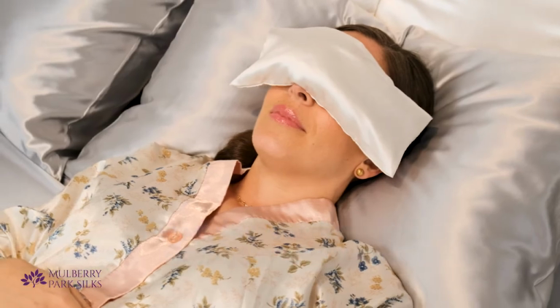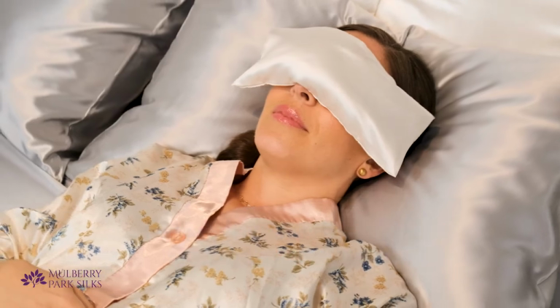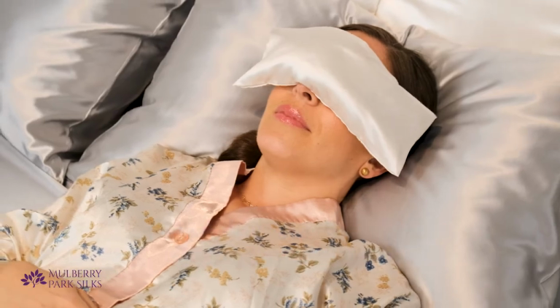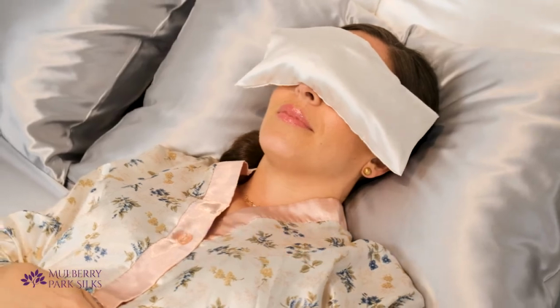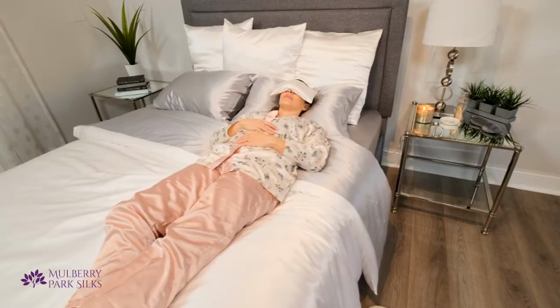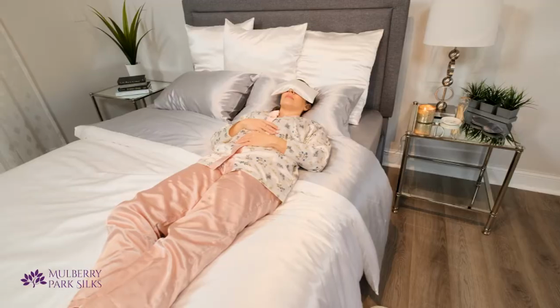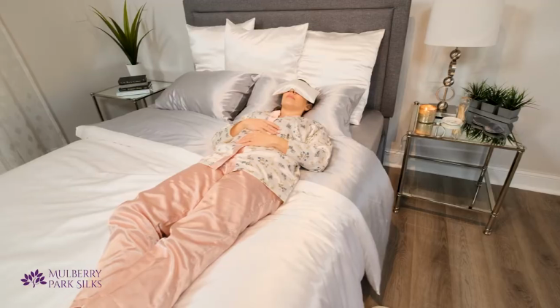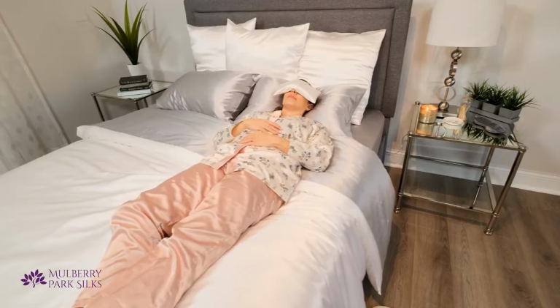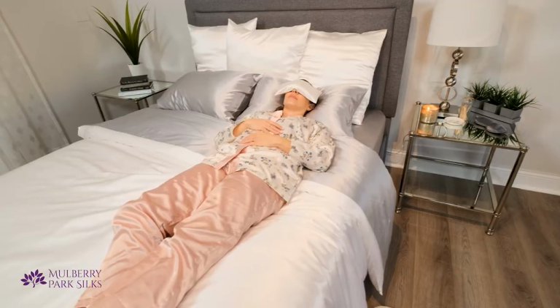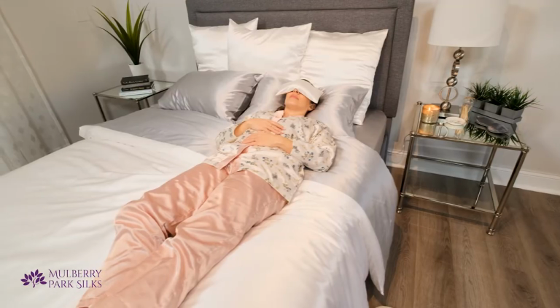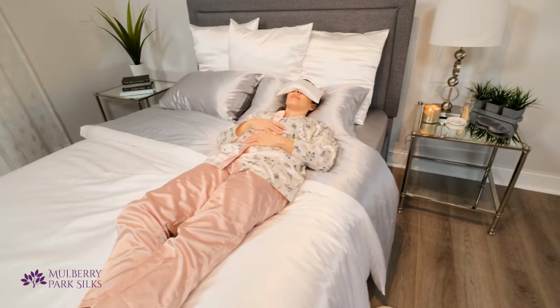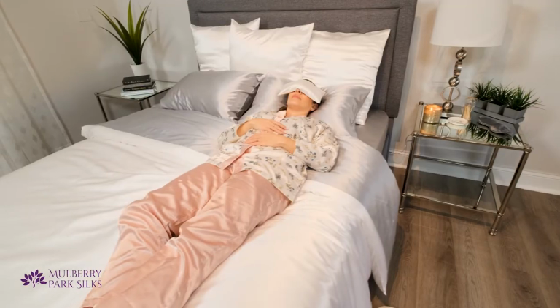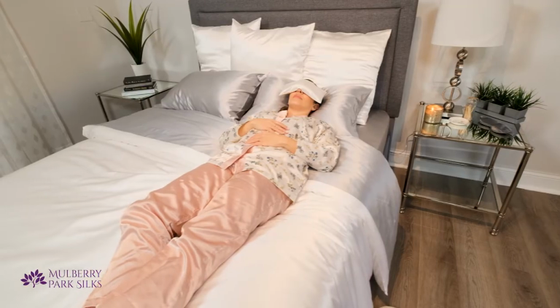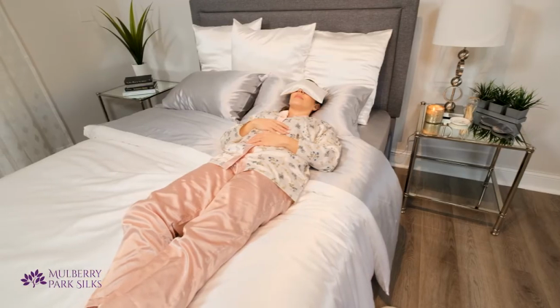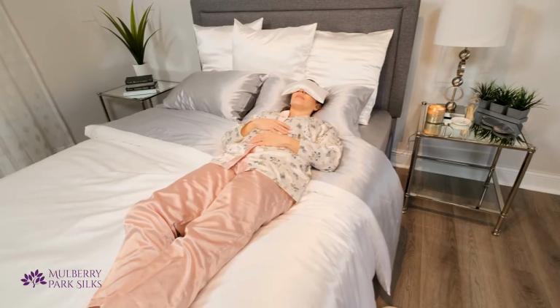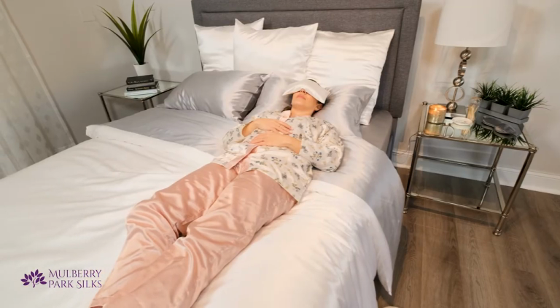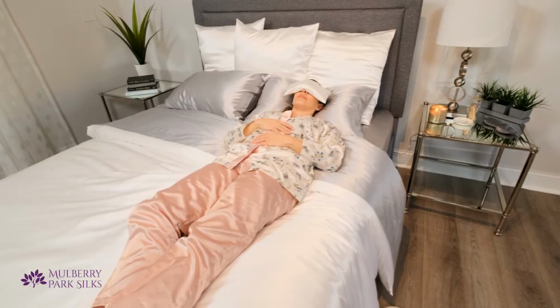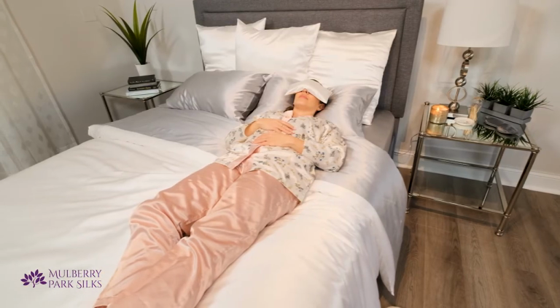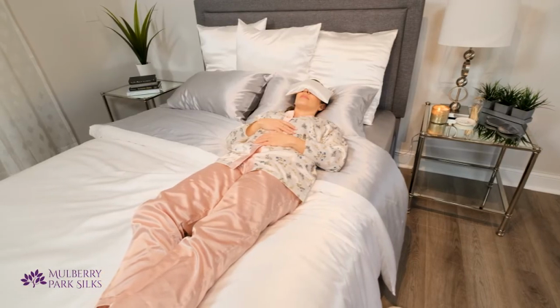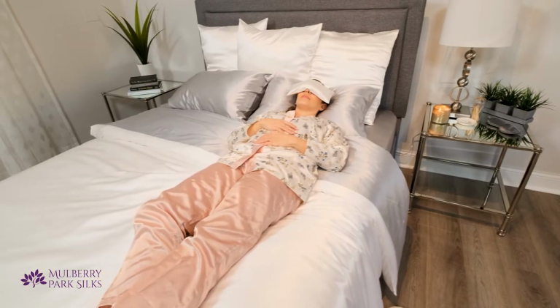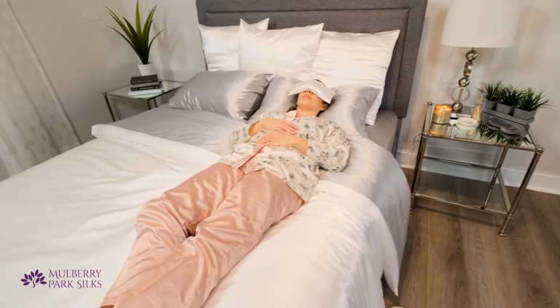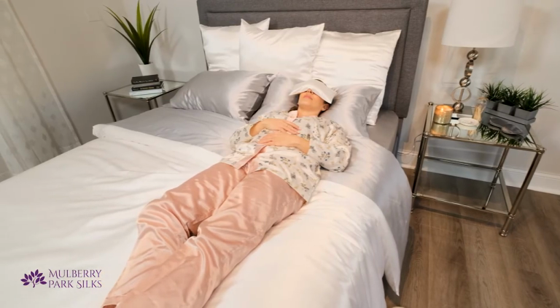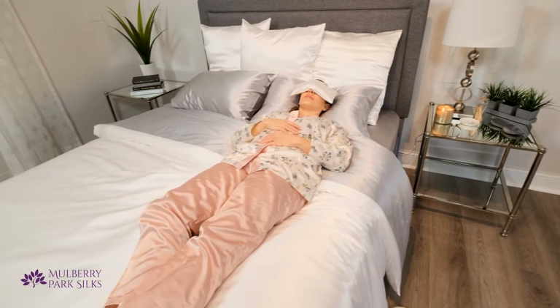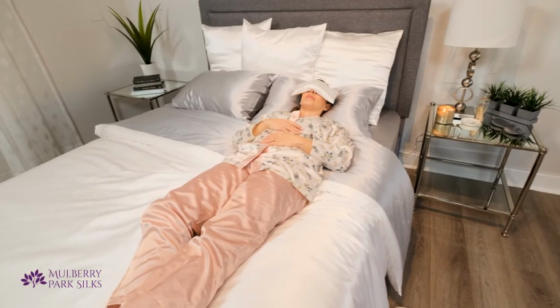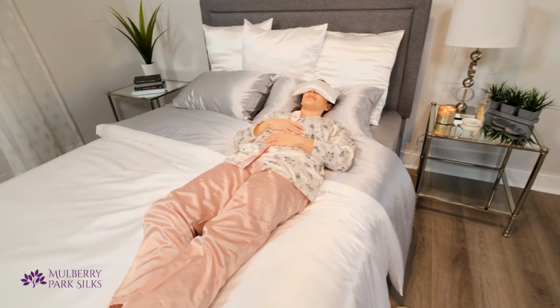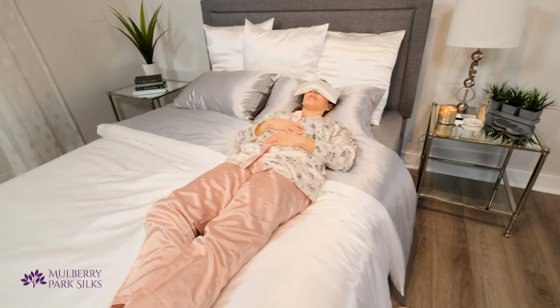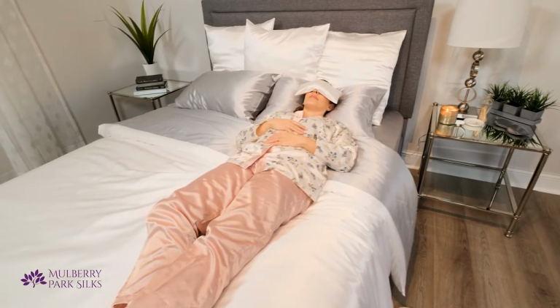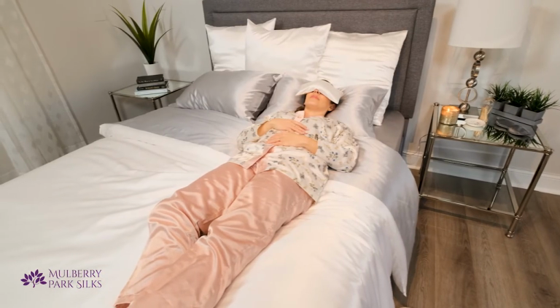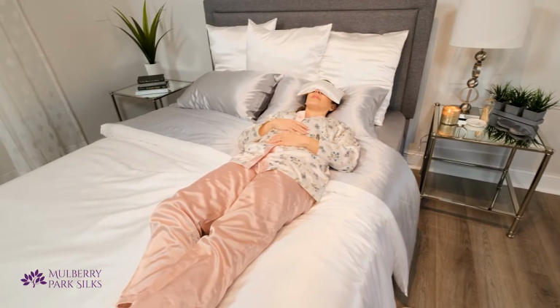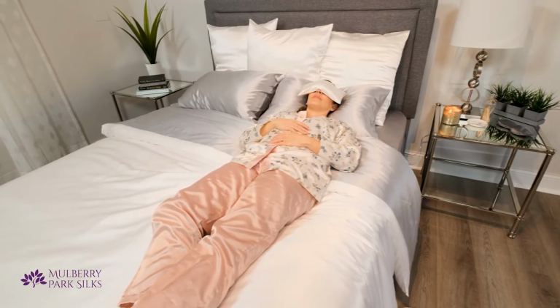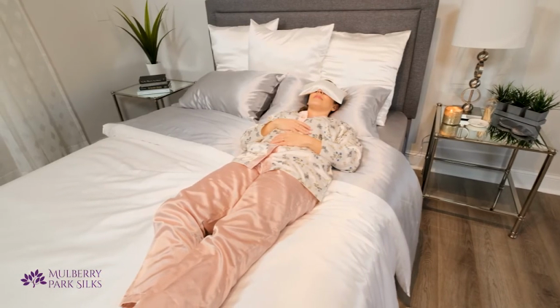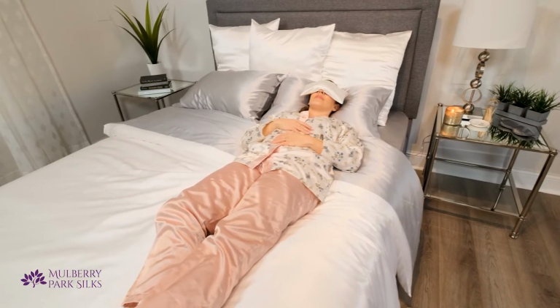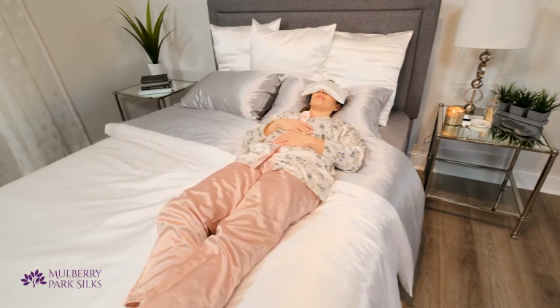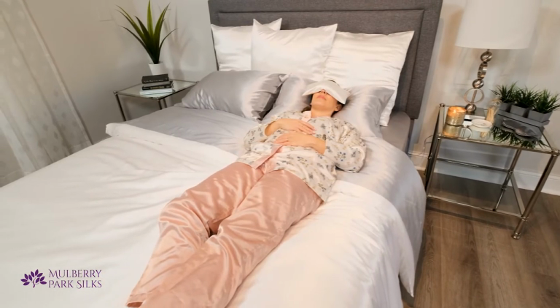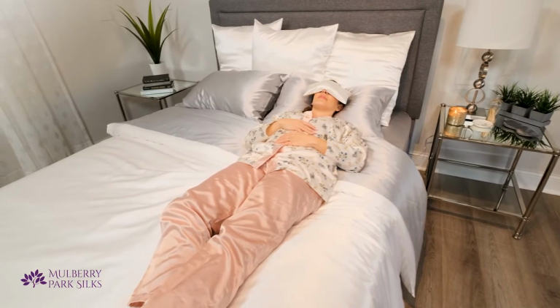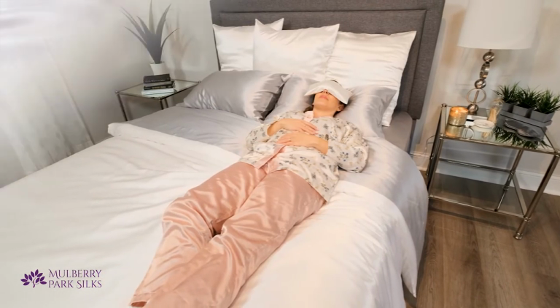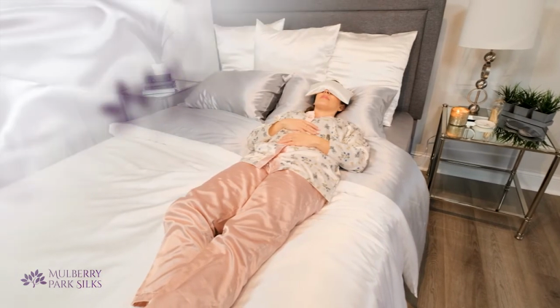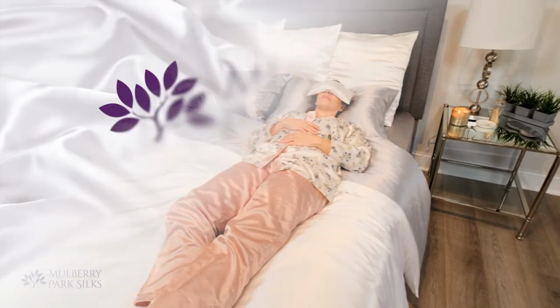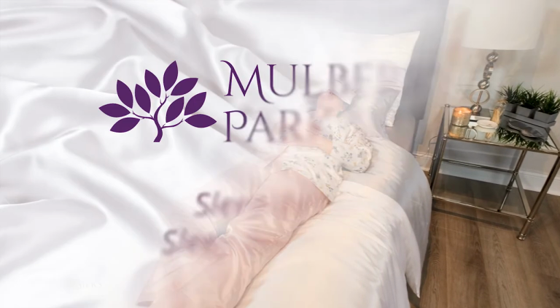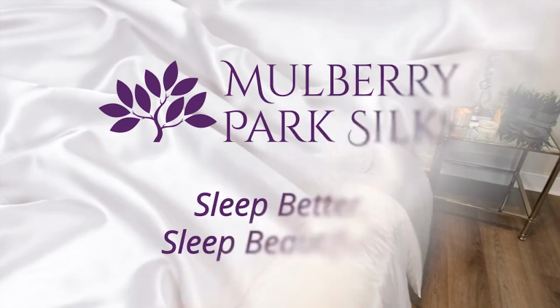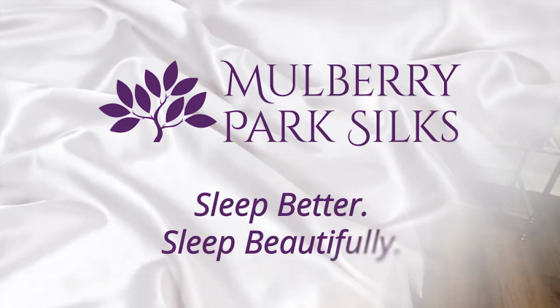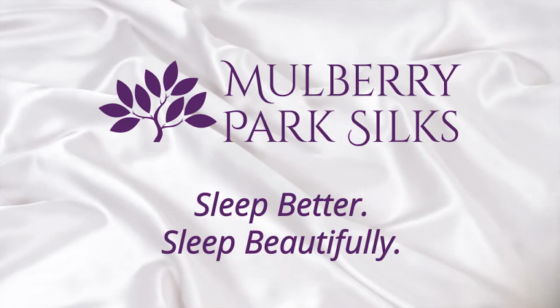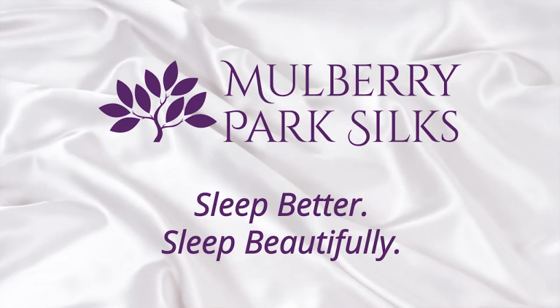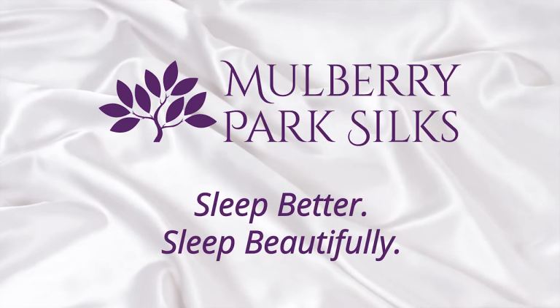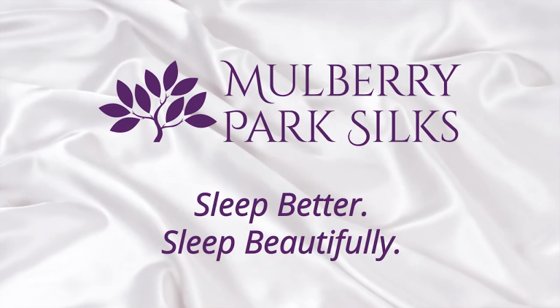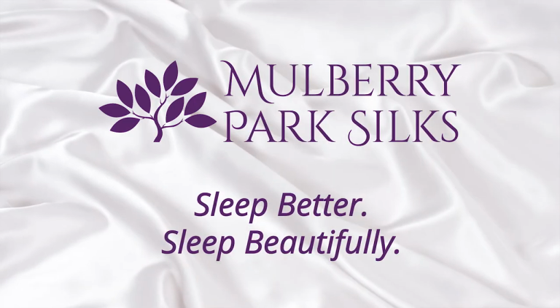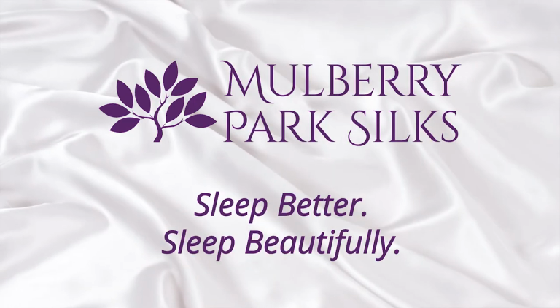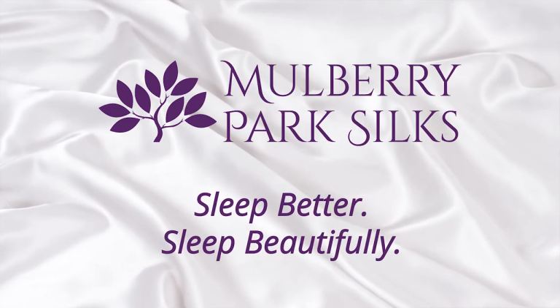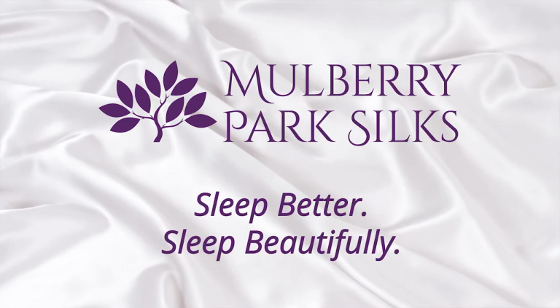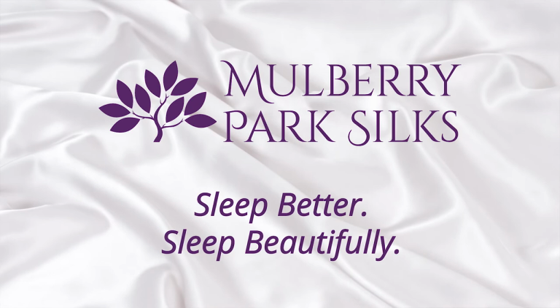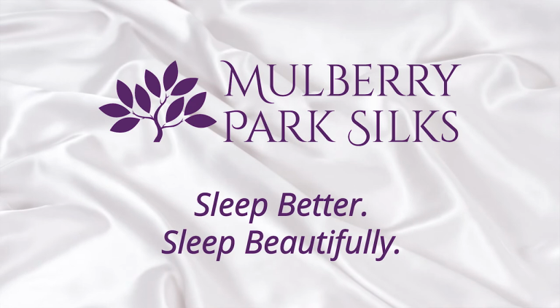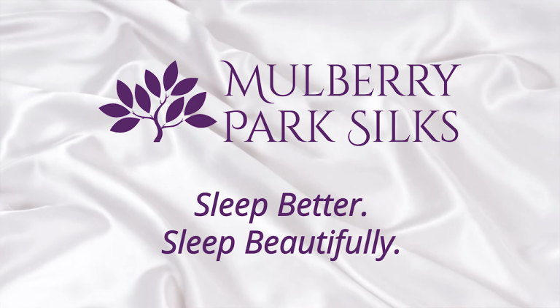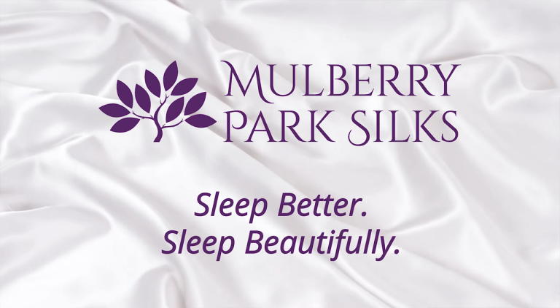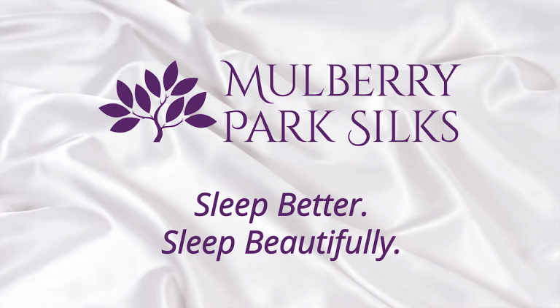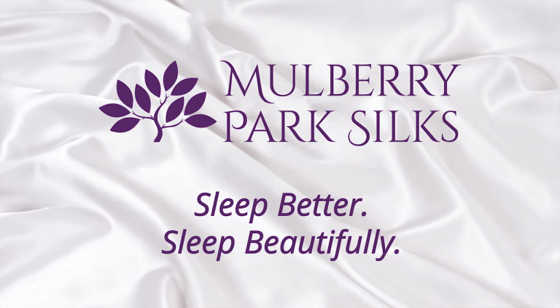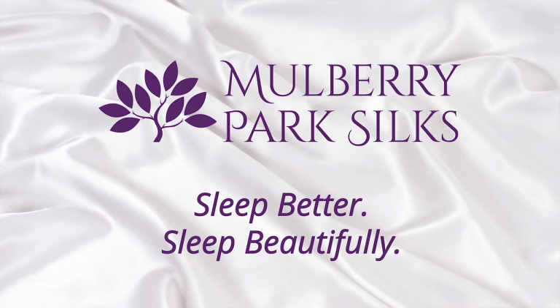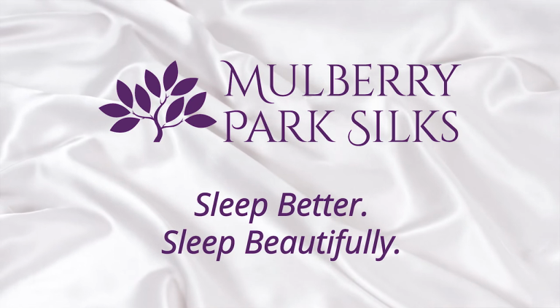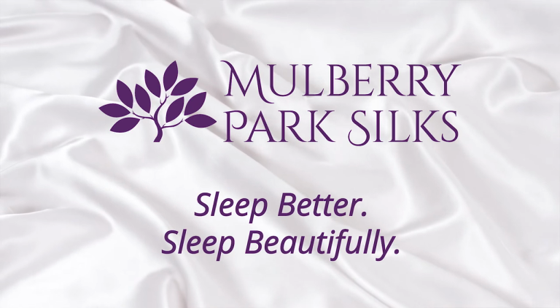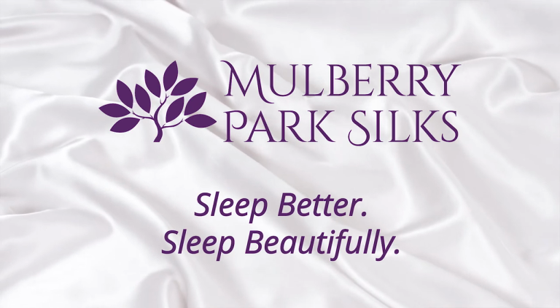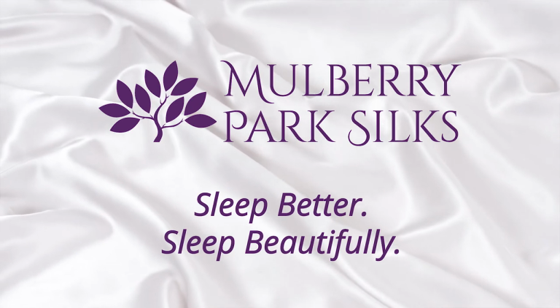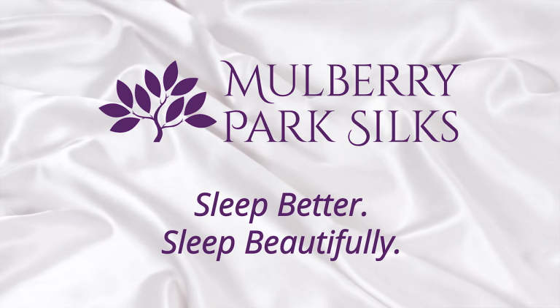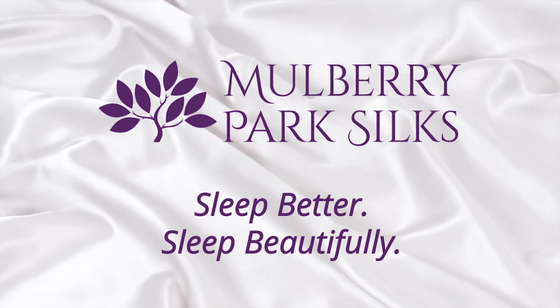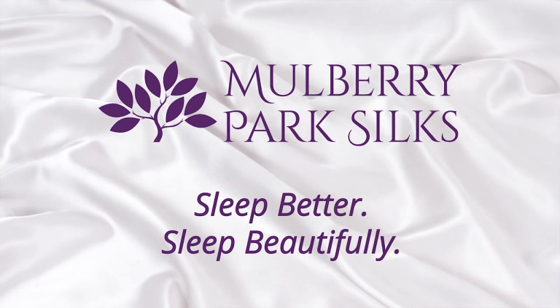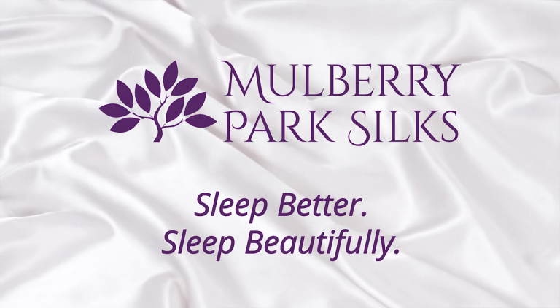It's the self-care break you deserve. Visit us at mulberryparksilks.com to learn more.